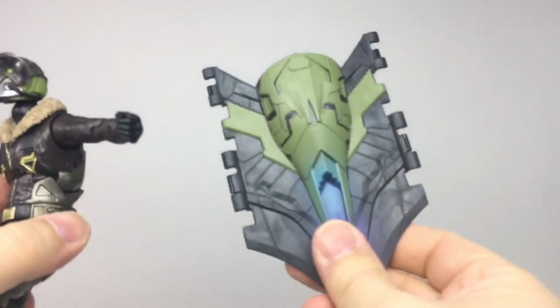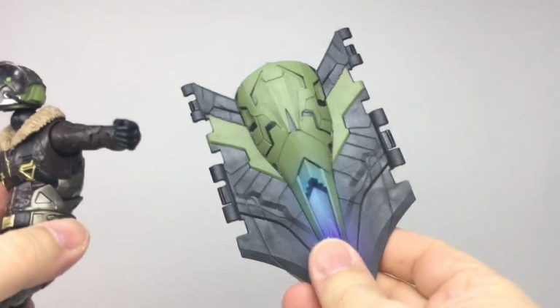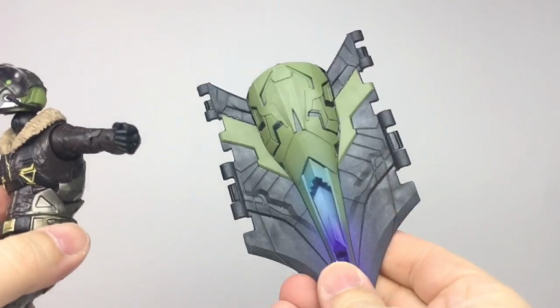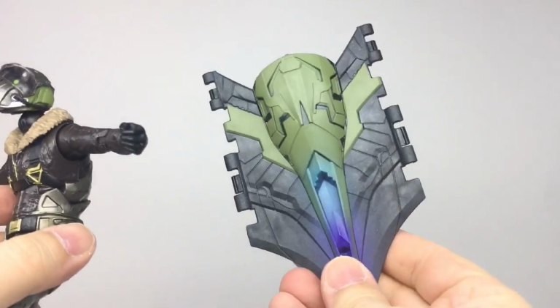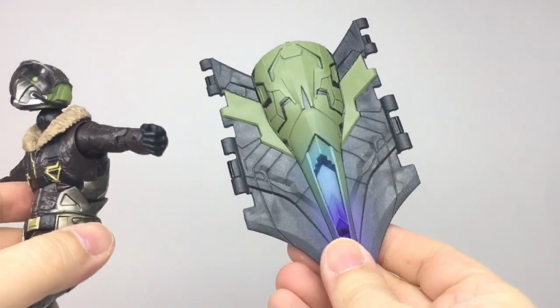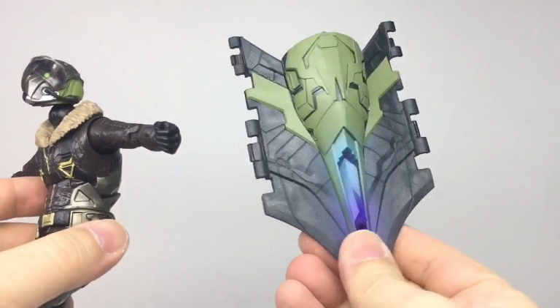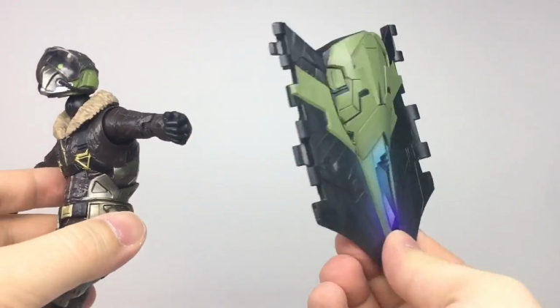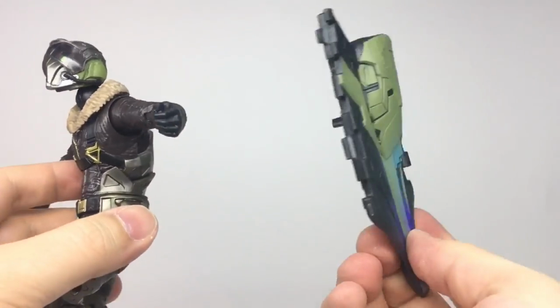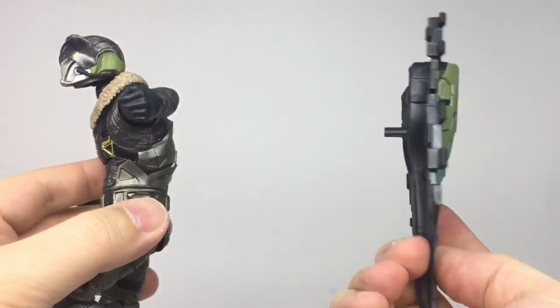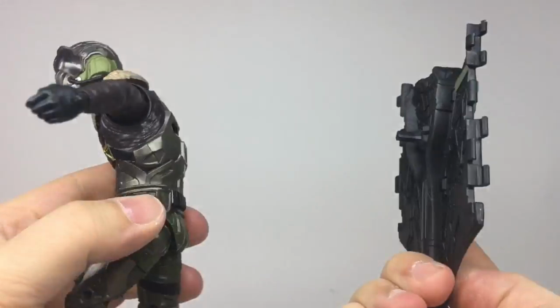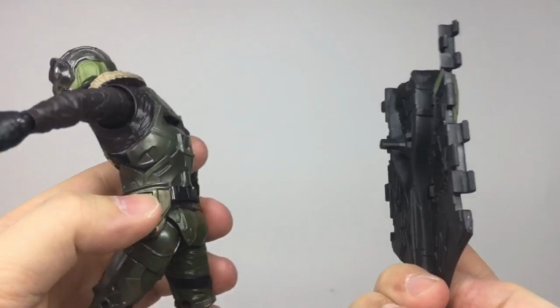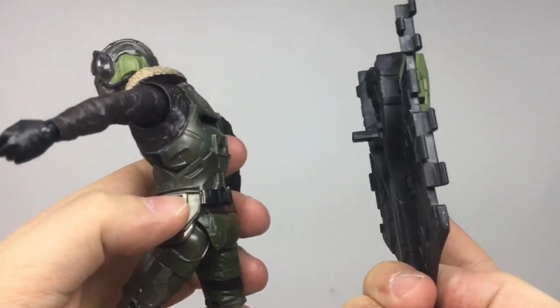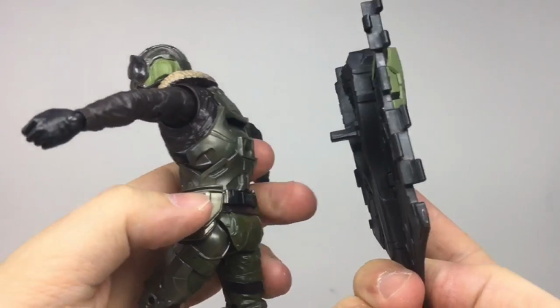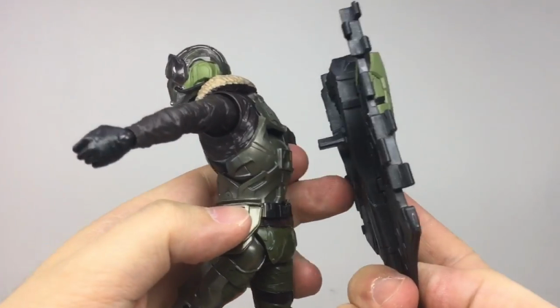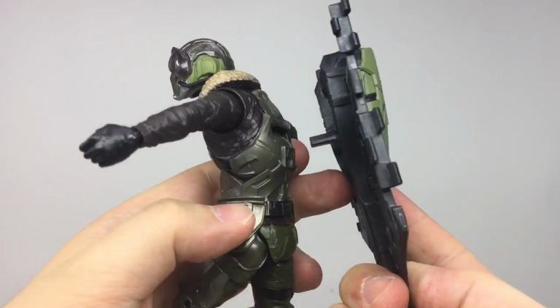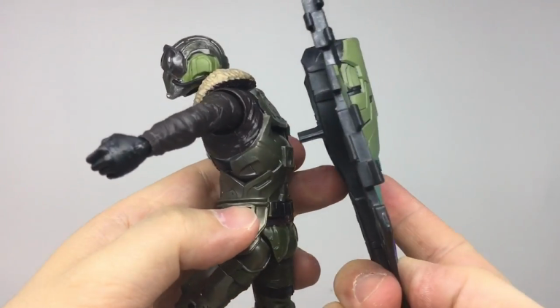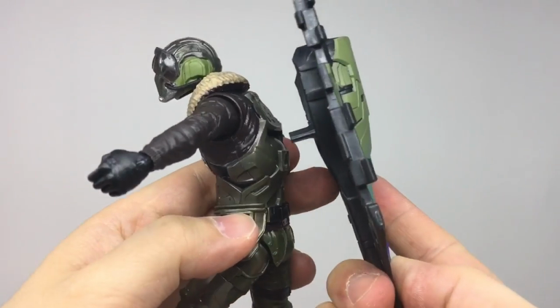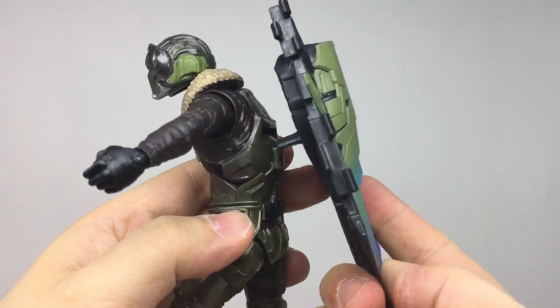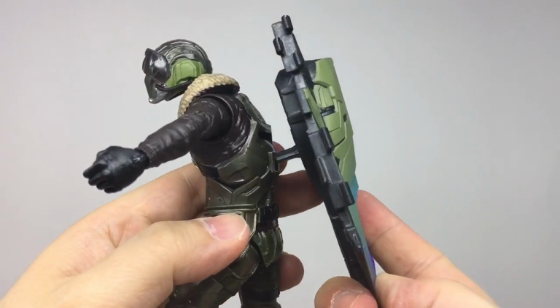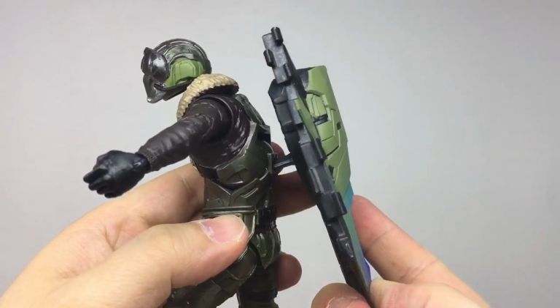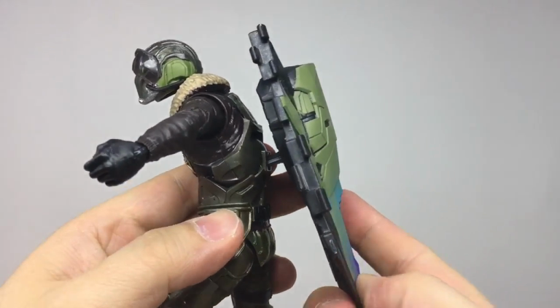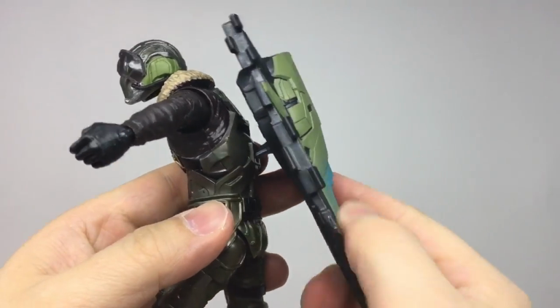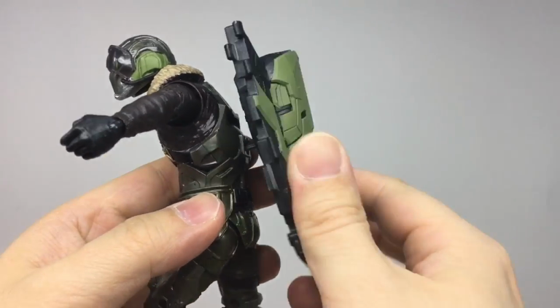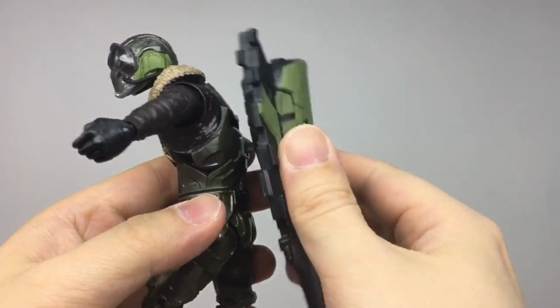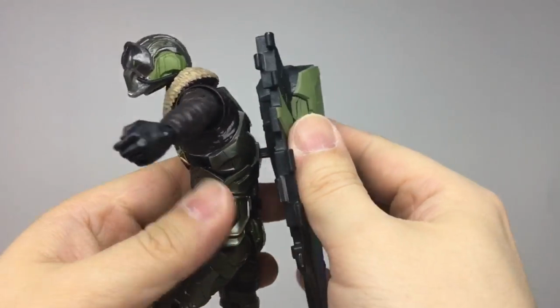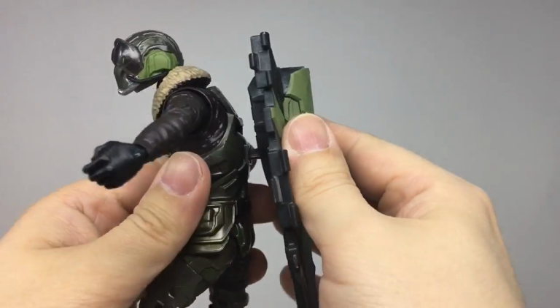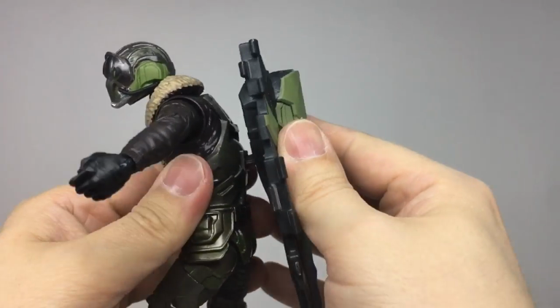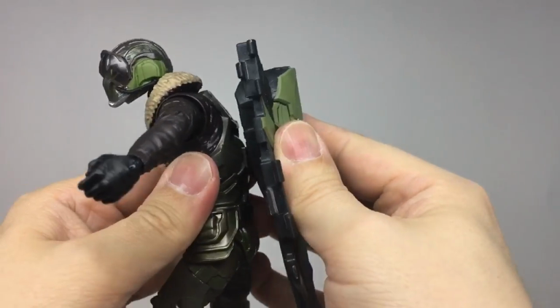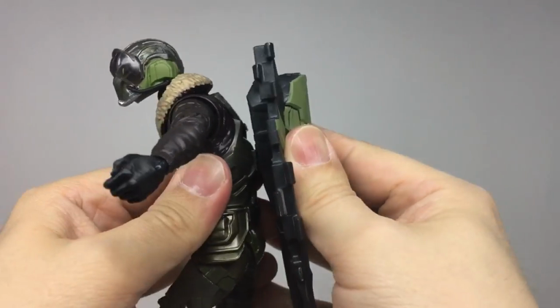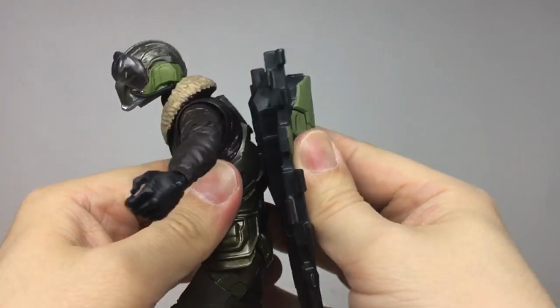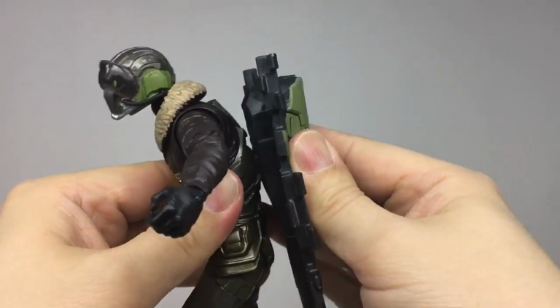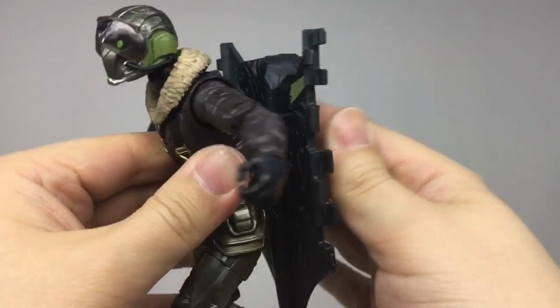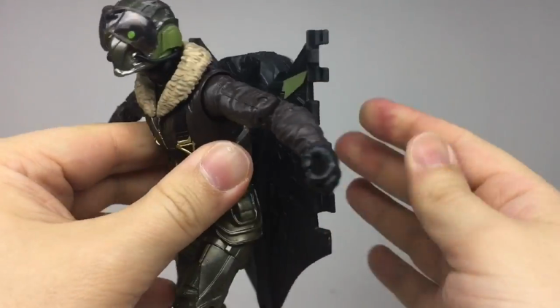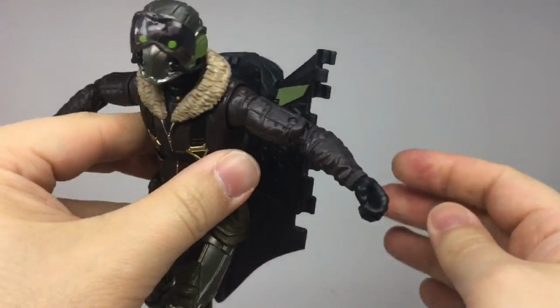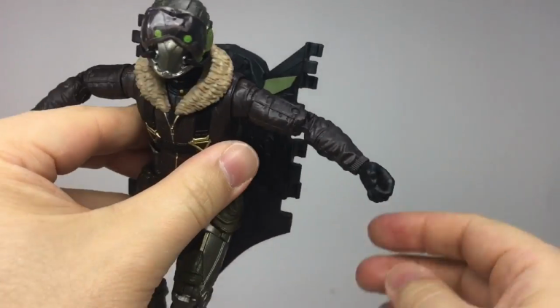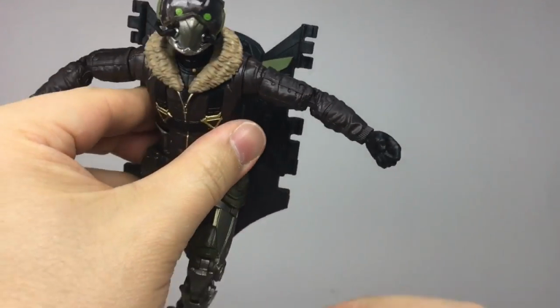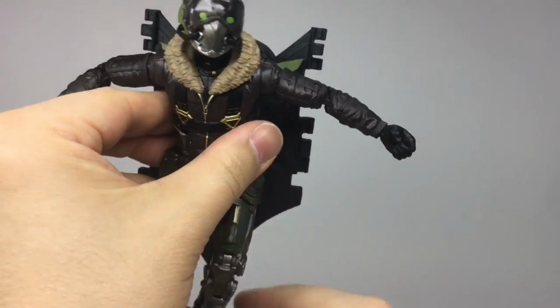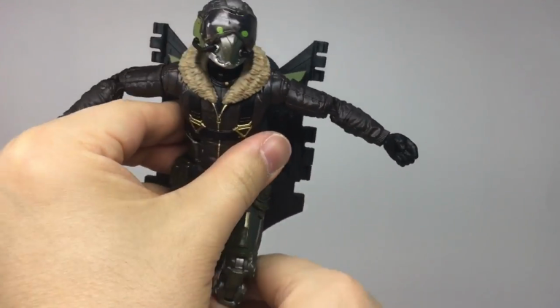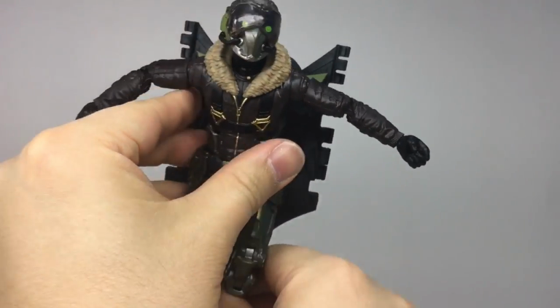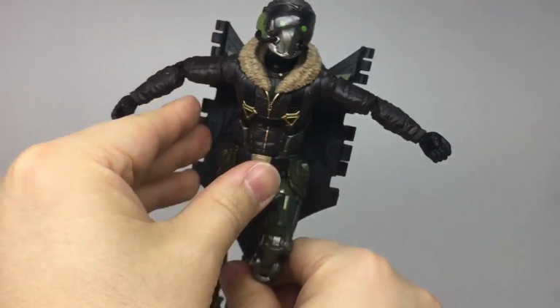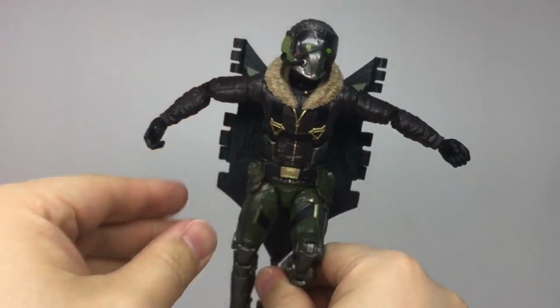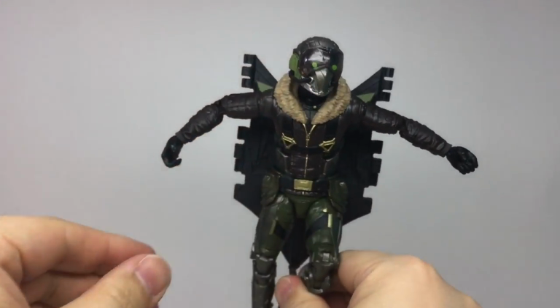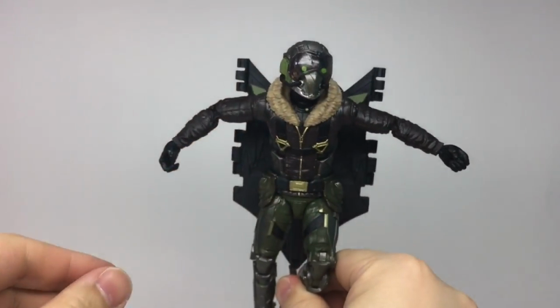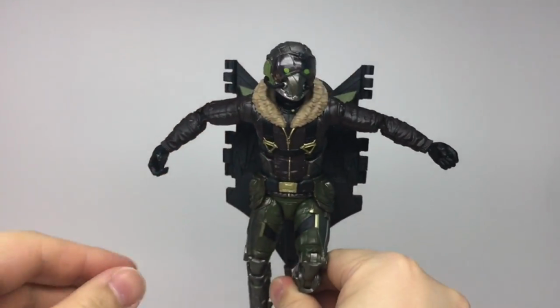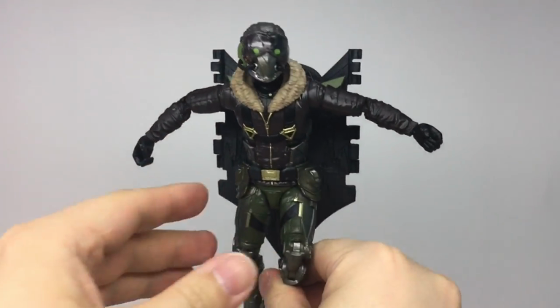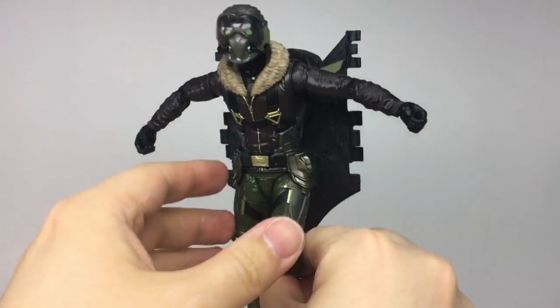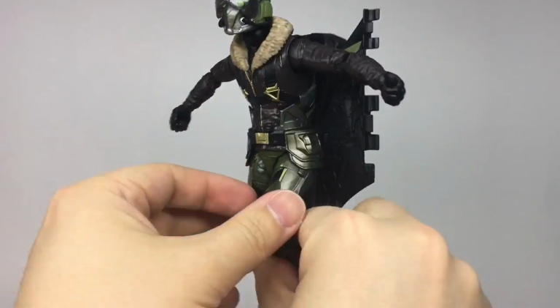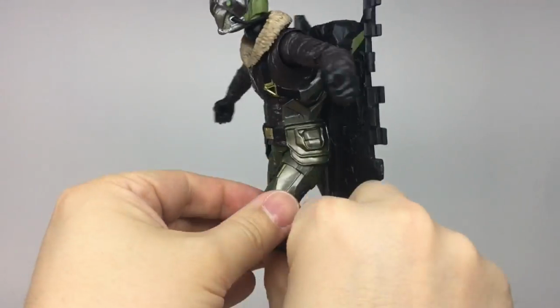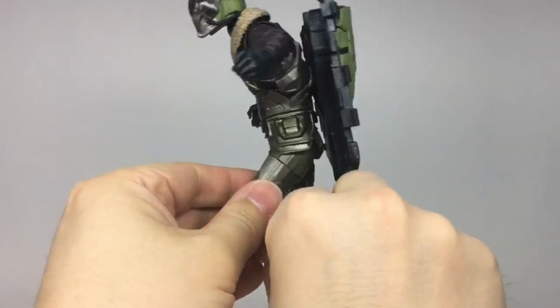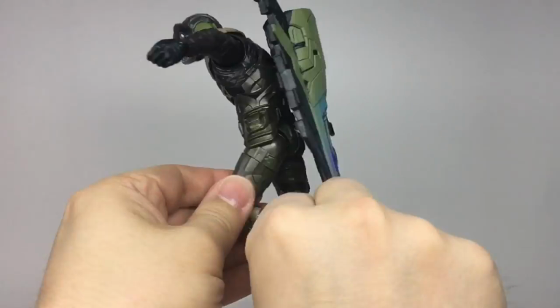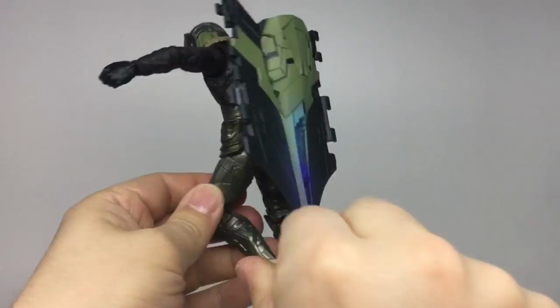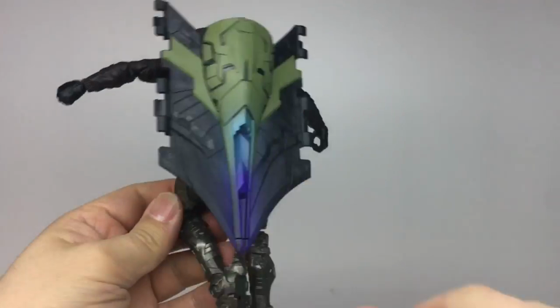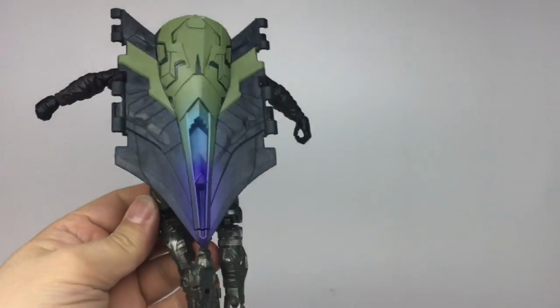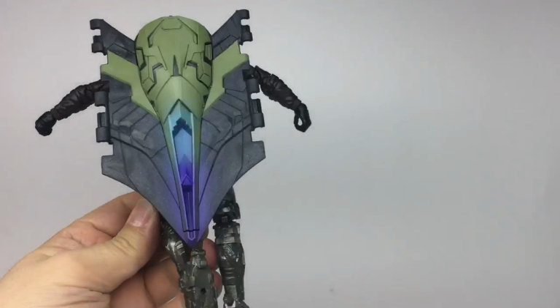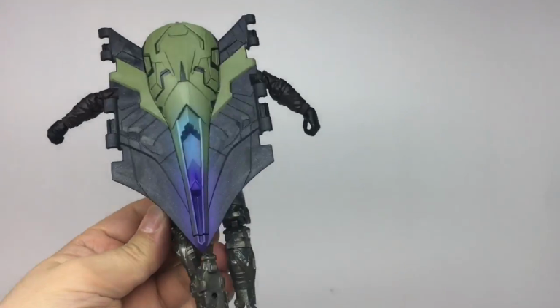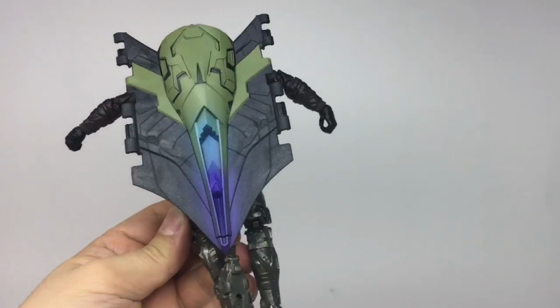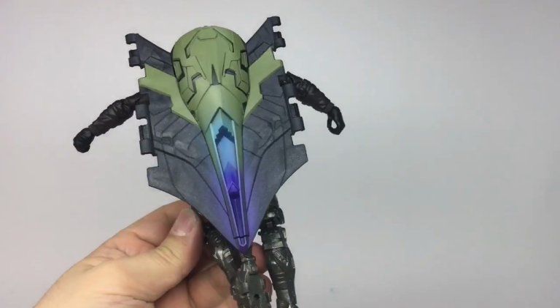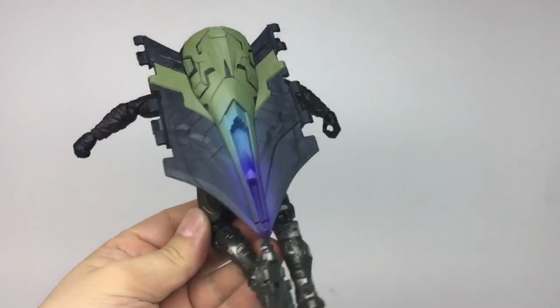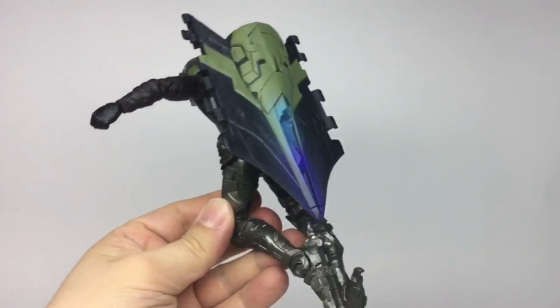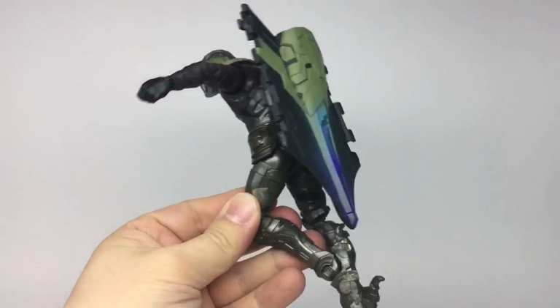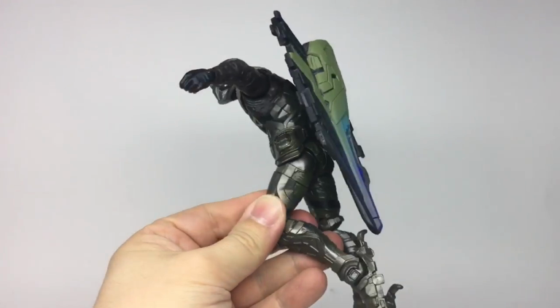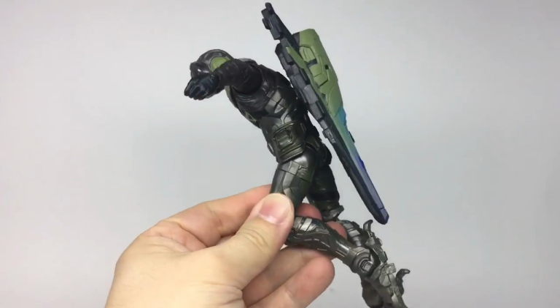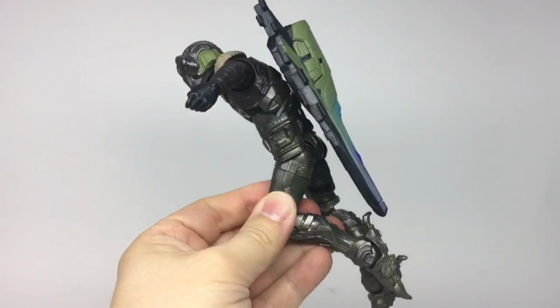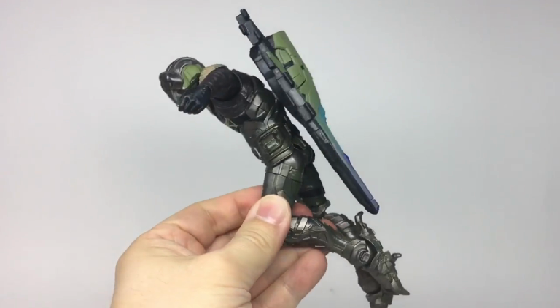The builder figure for this wave is the Vulture's wings, and the Vulture himself comes with the jetpack section of the wings. I'll take a look at the wings in a separate showcase.